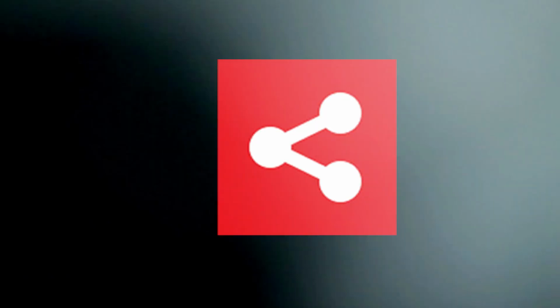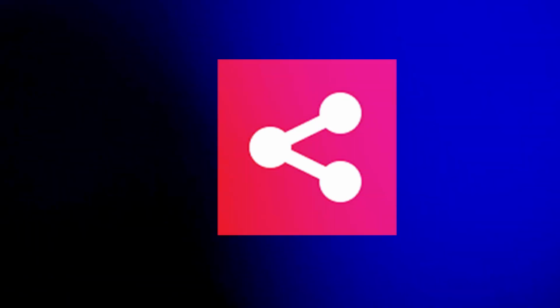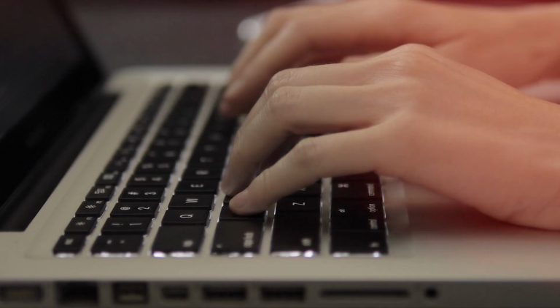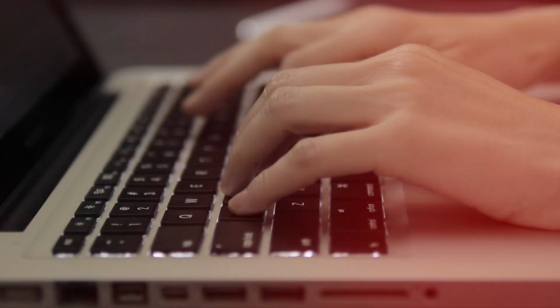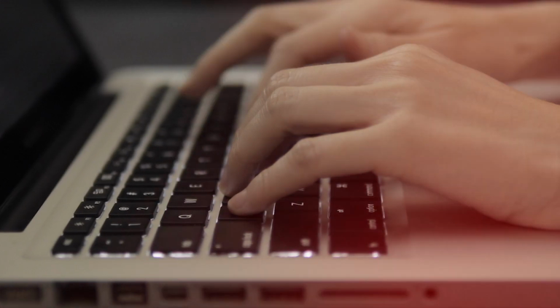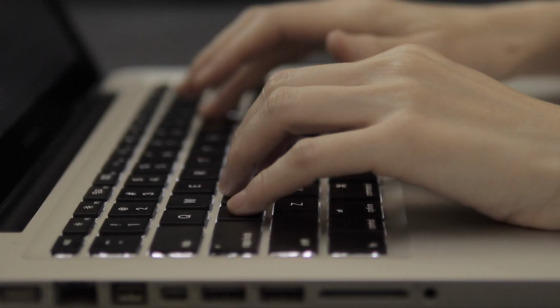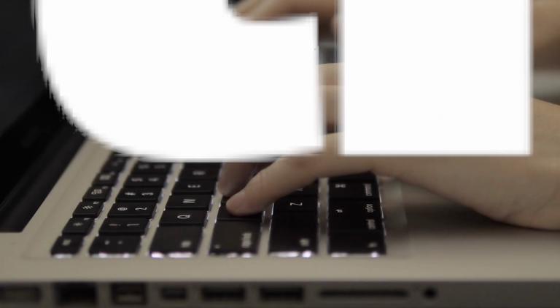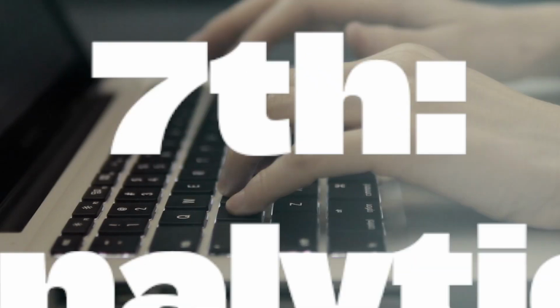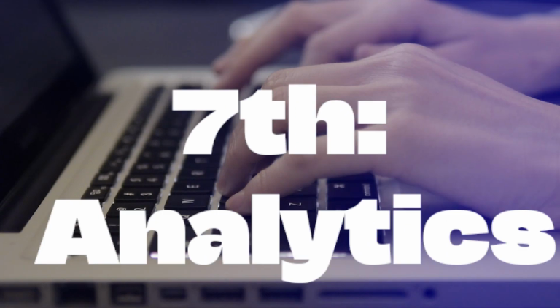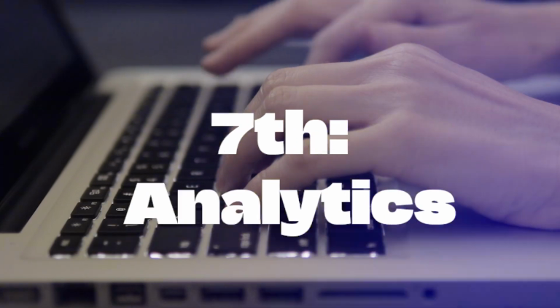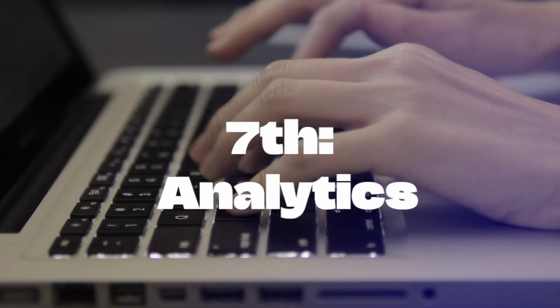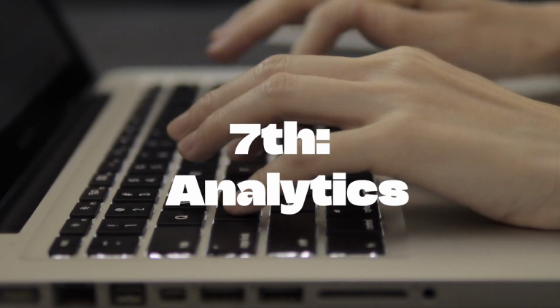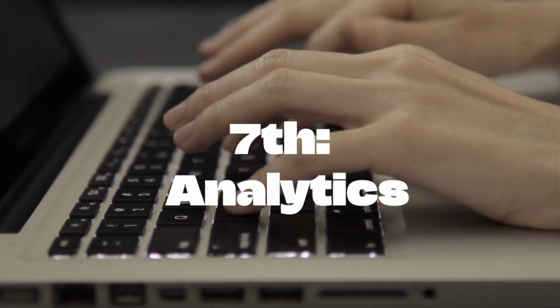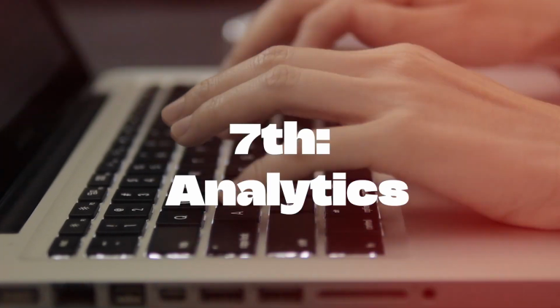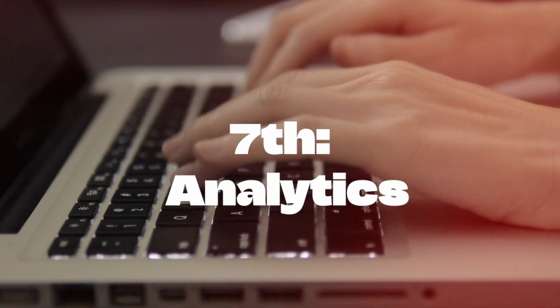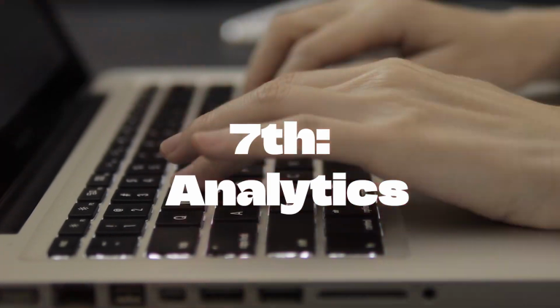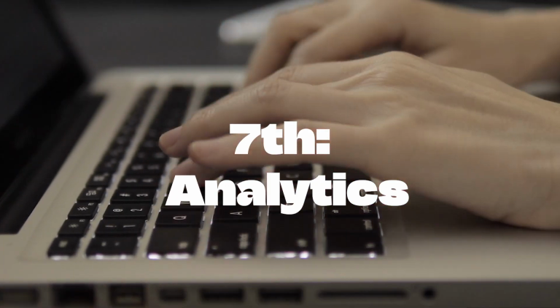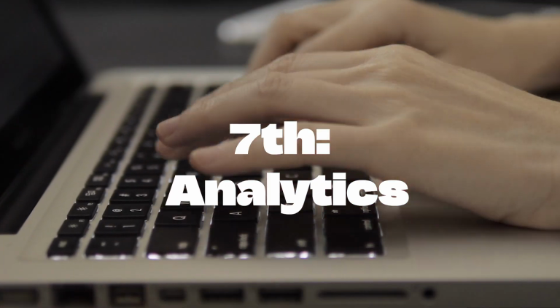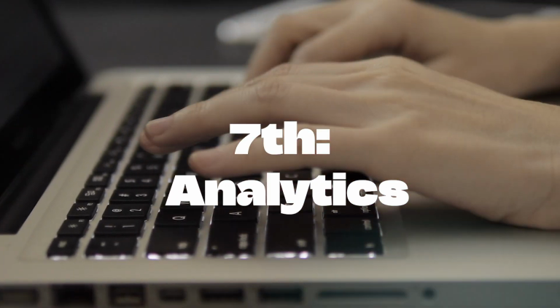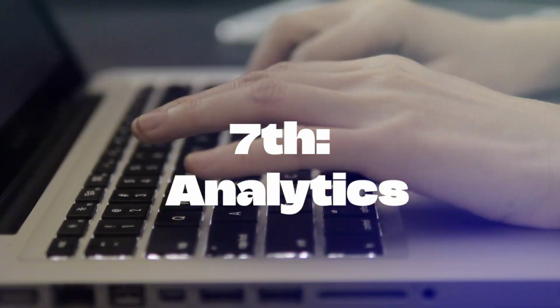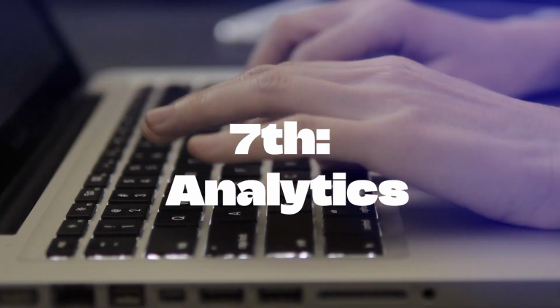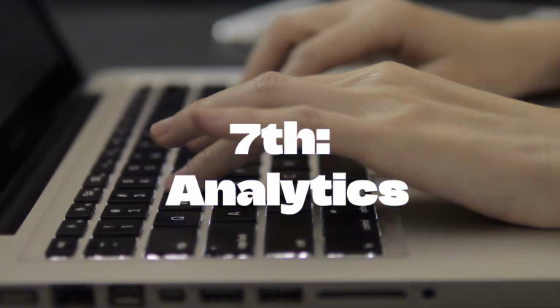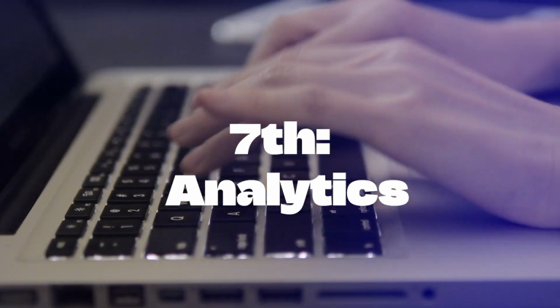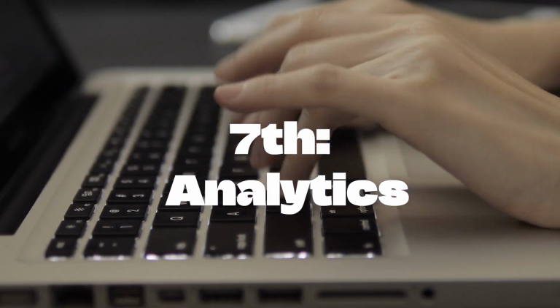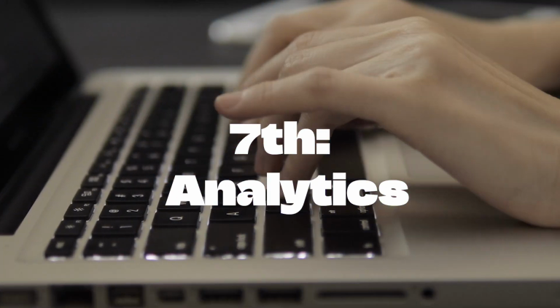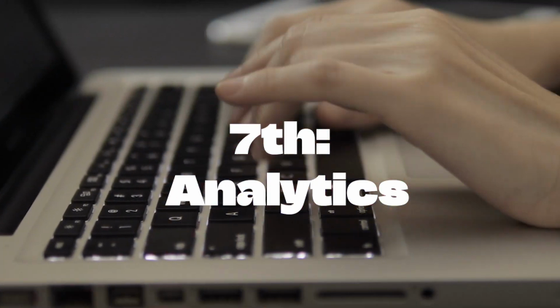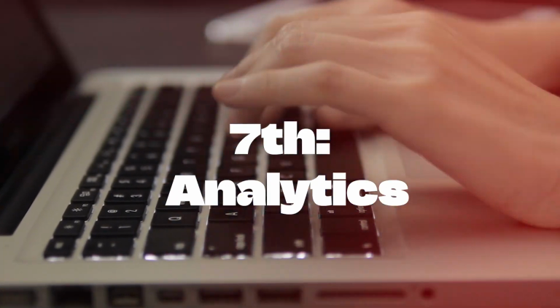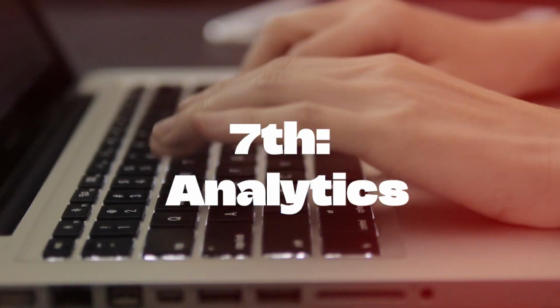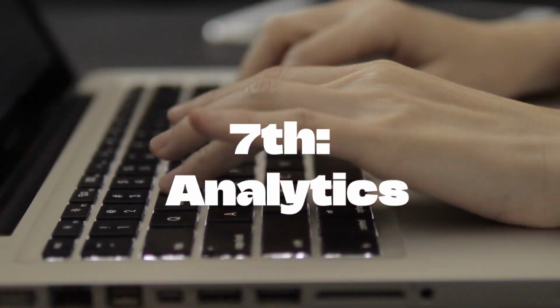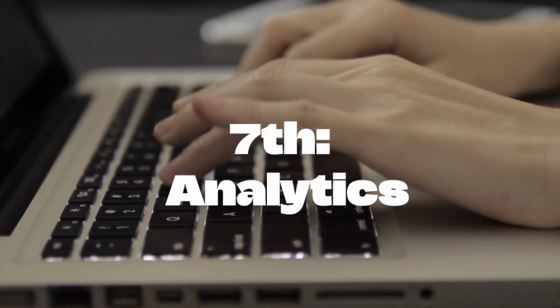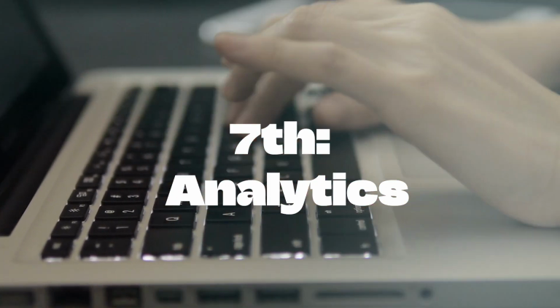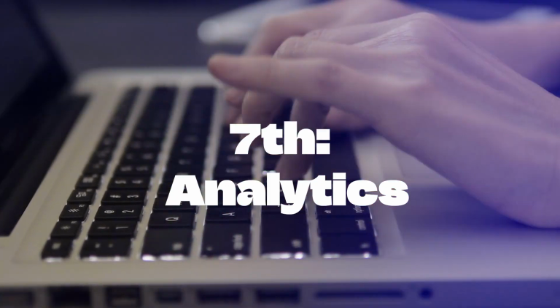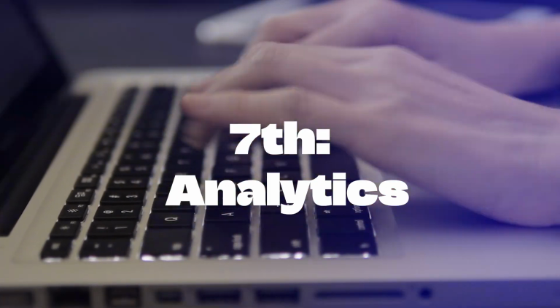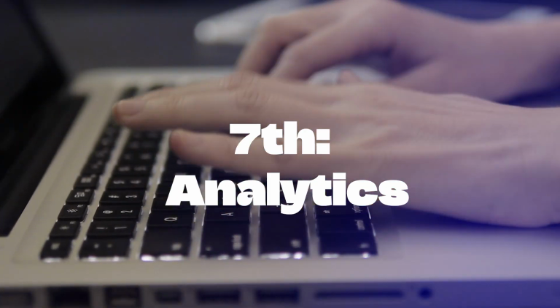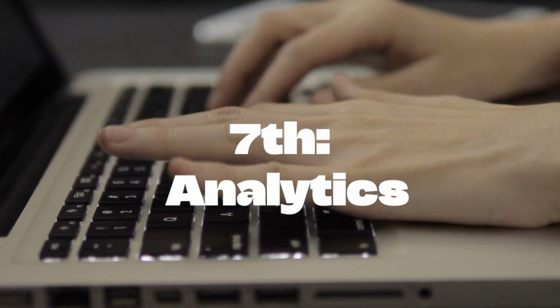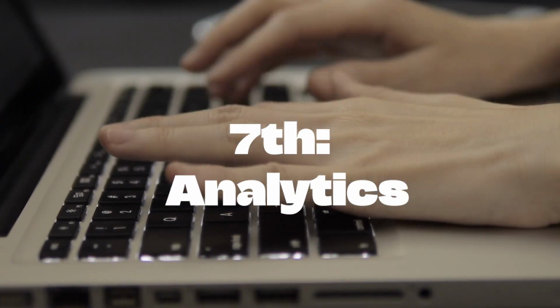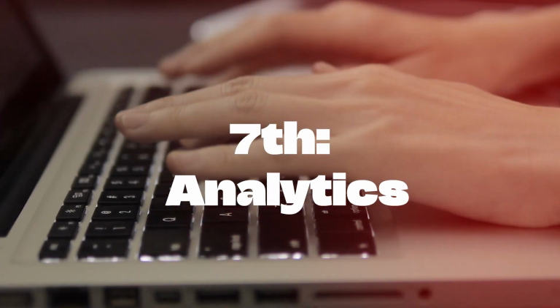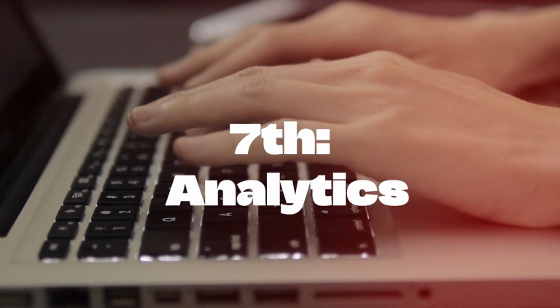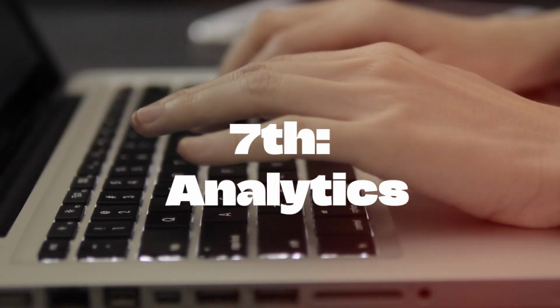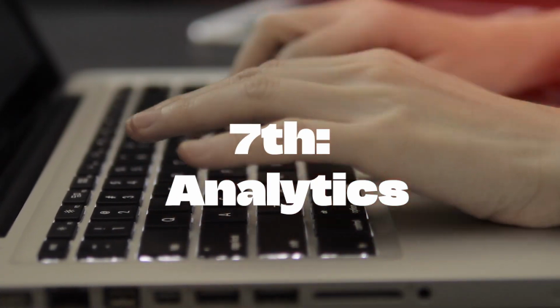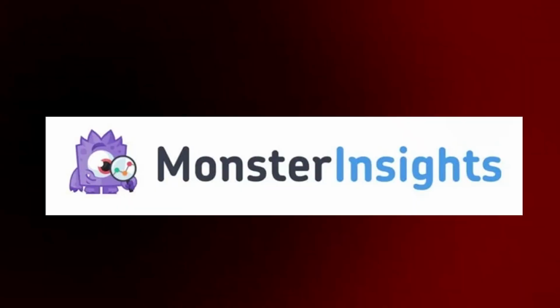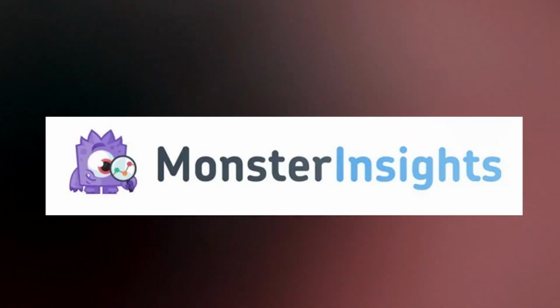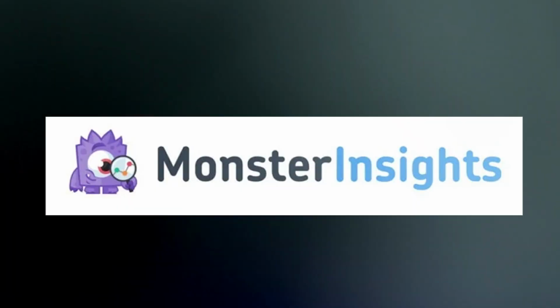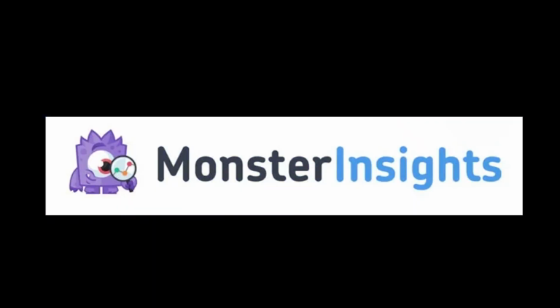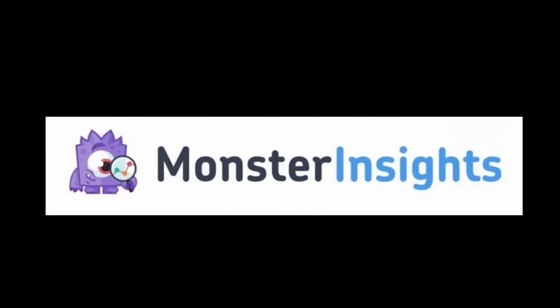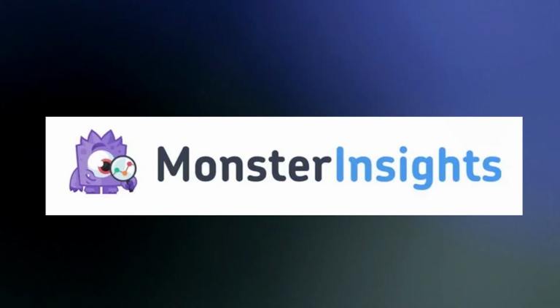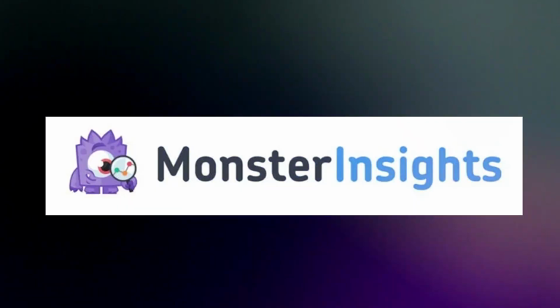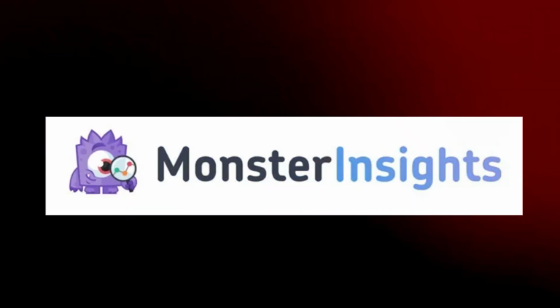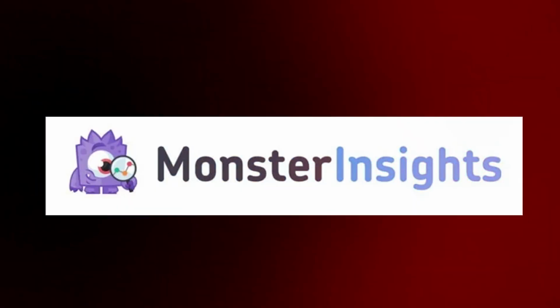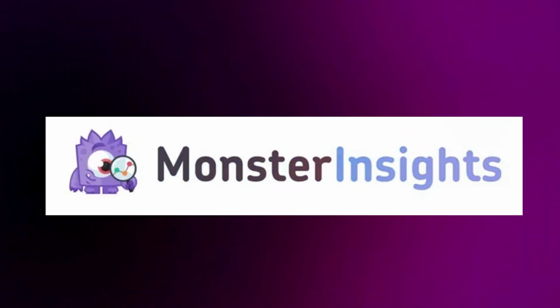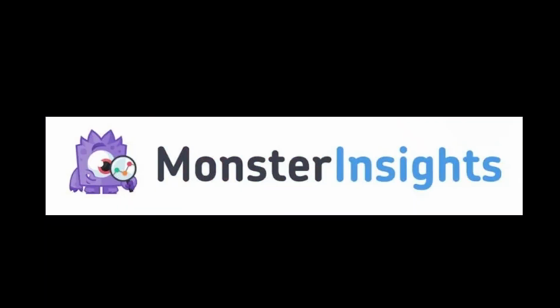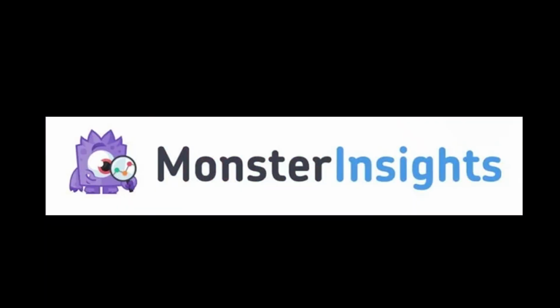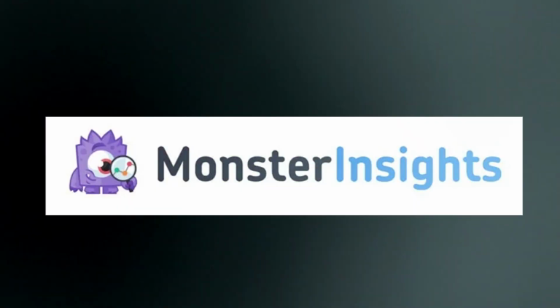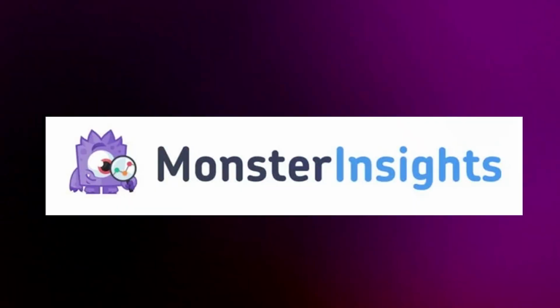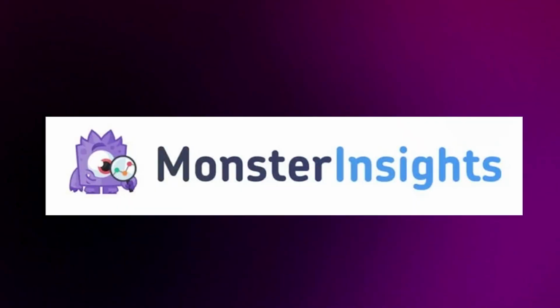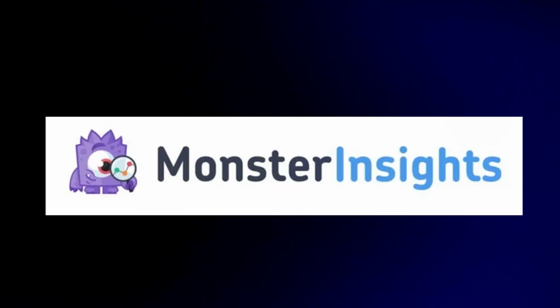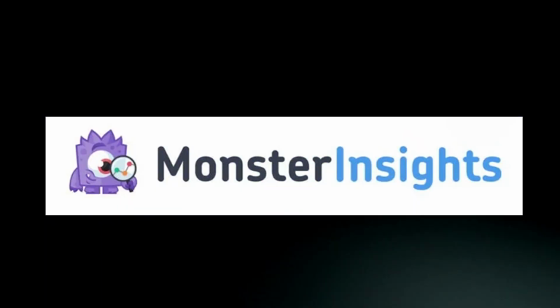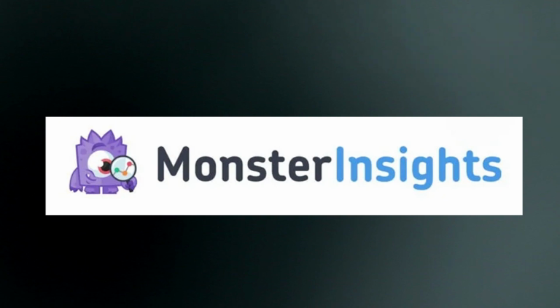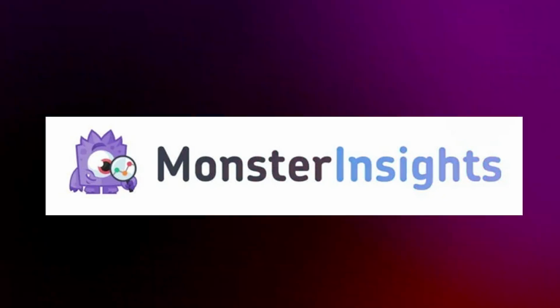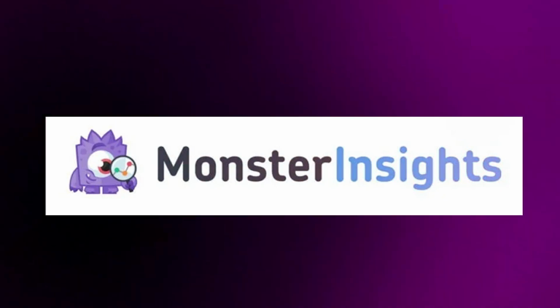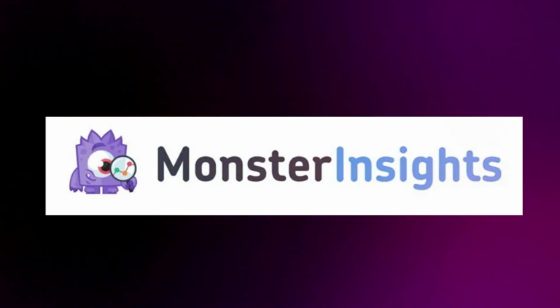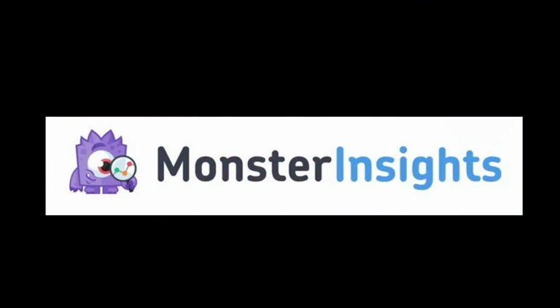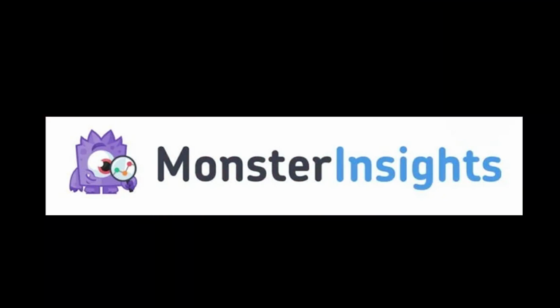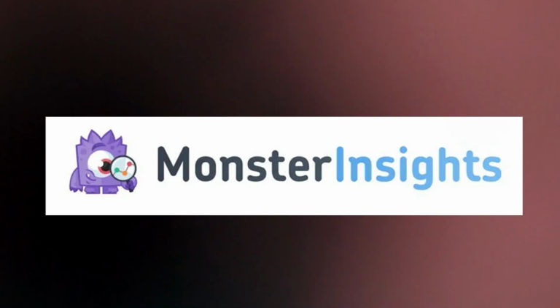Seventh, analytics. Understand your audience better with MonsterInsights, providing insightful analytics.